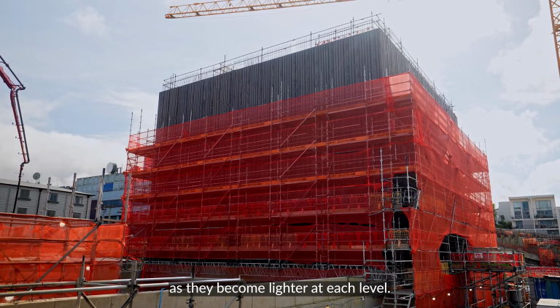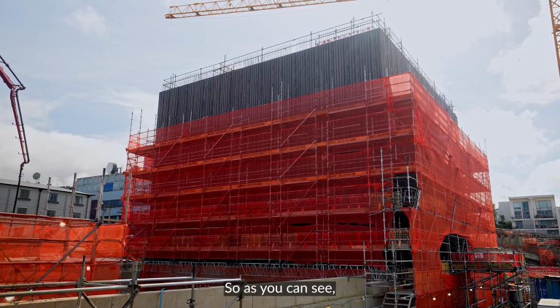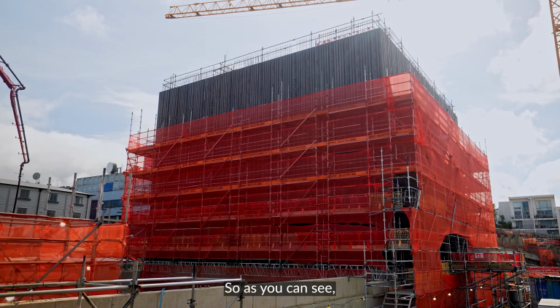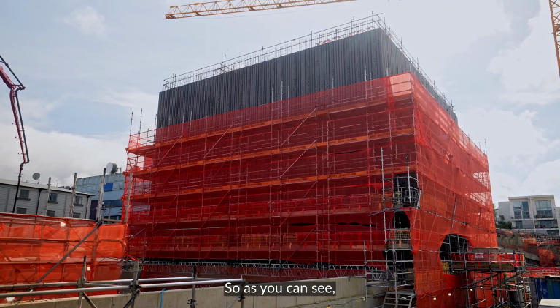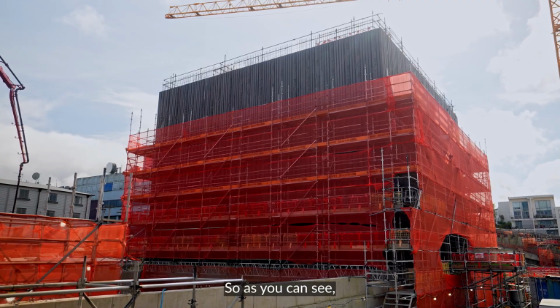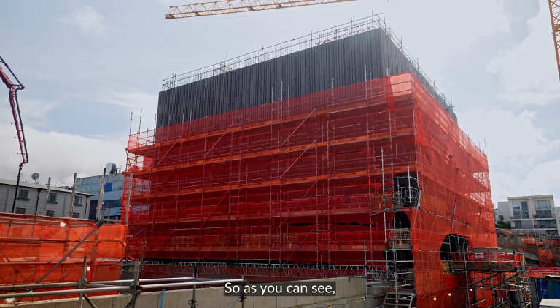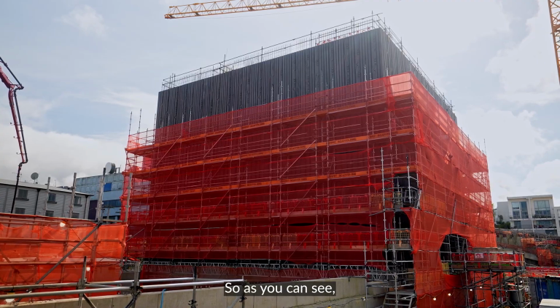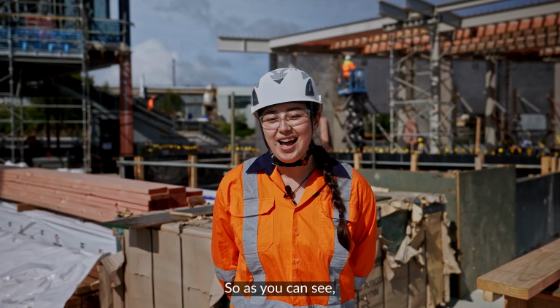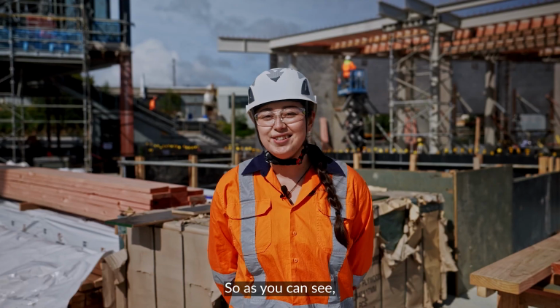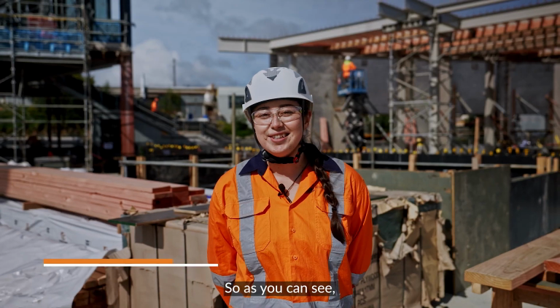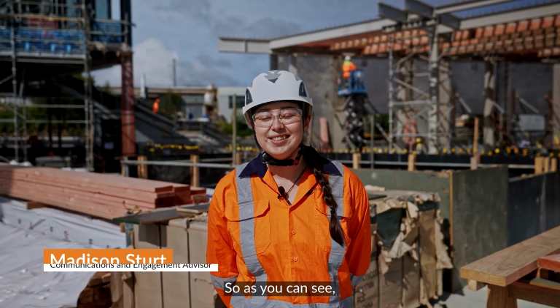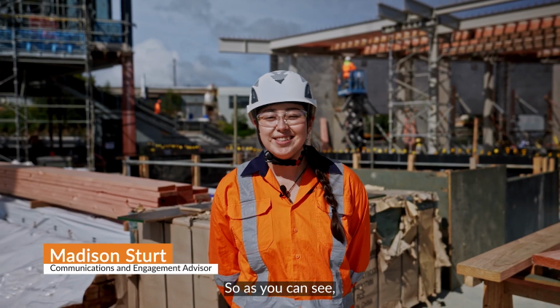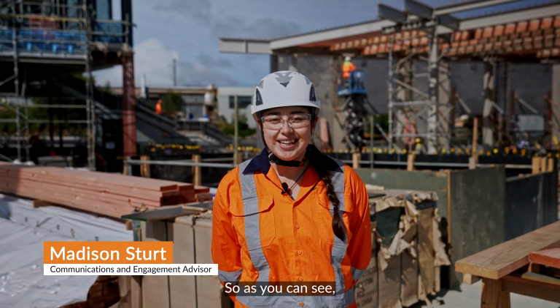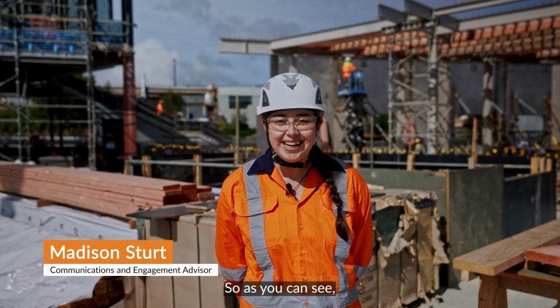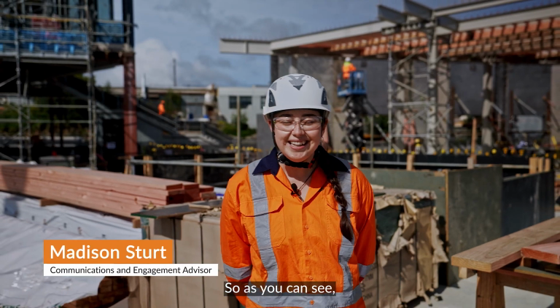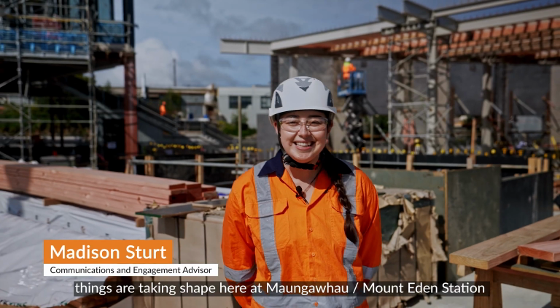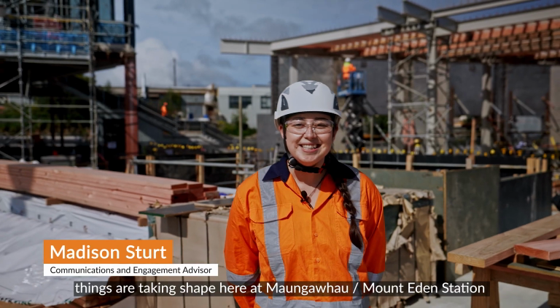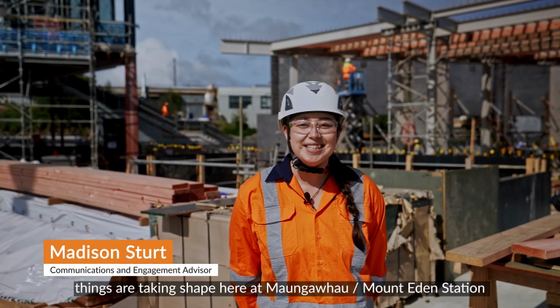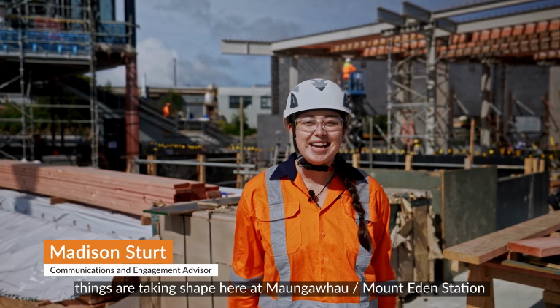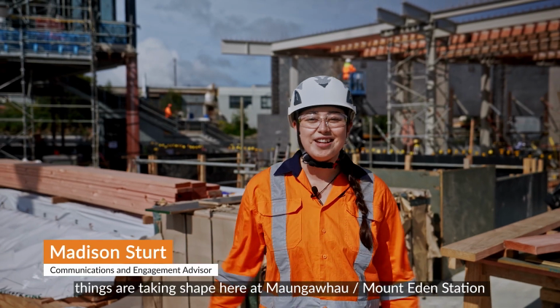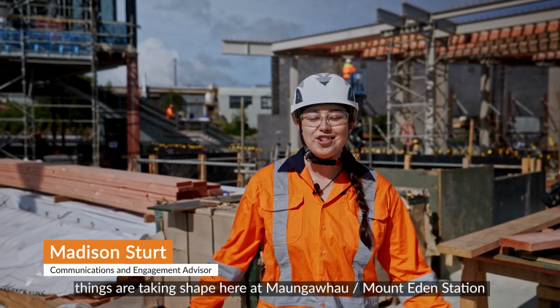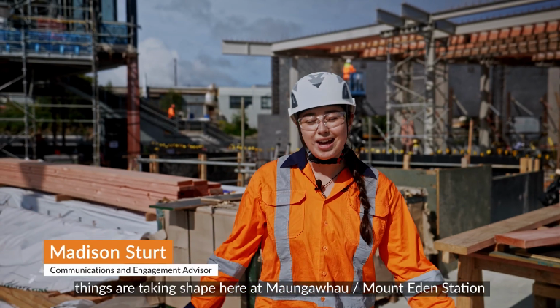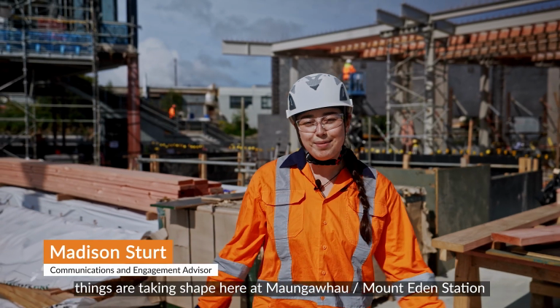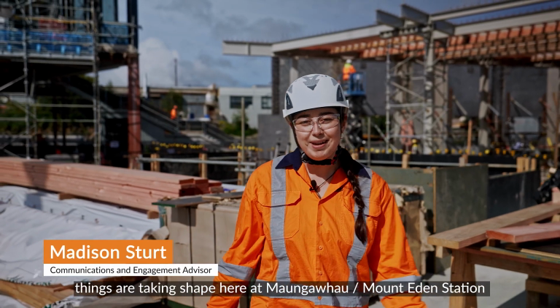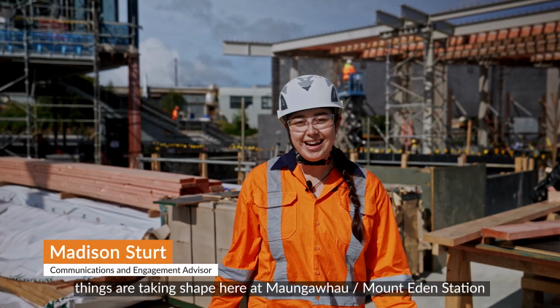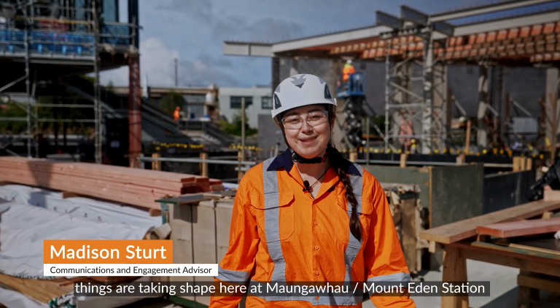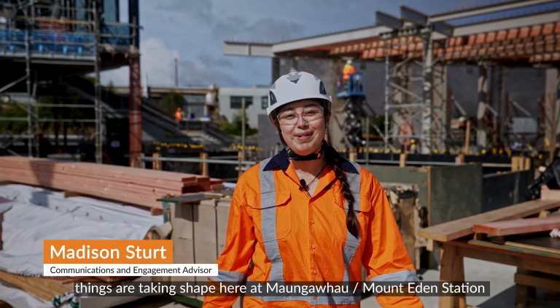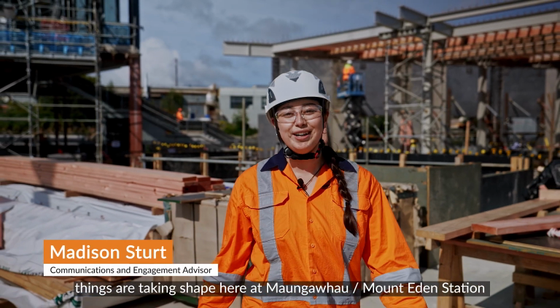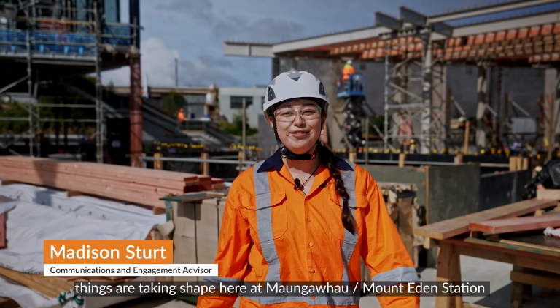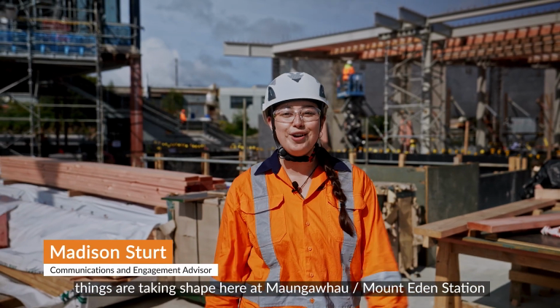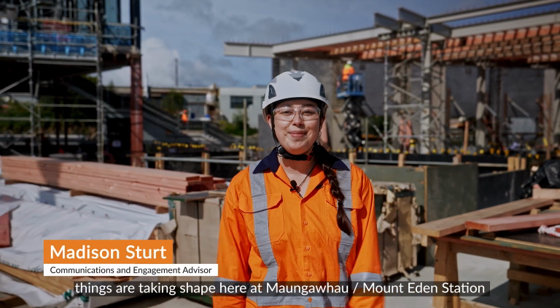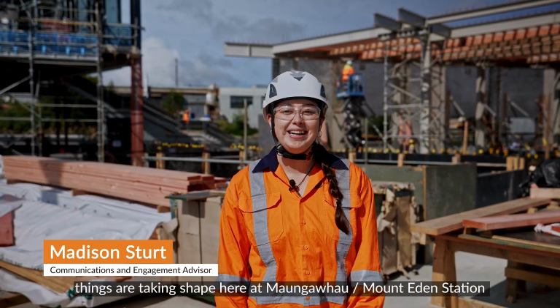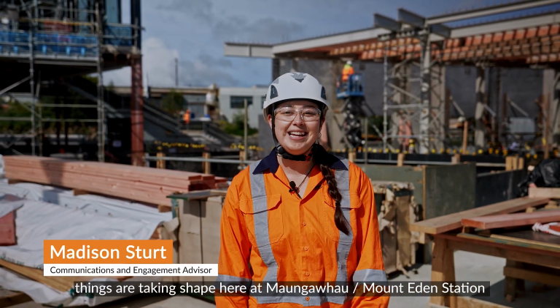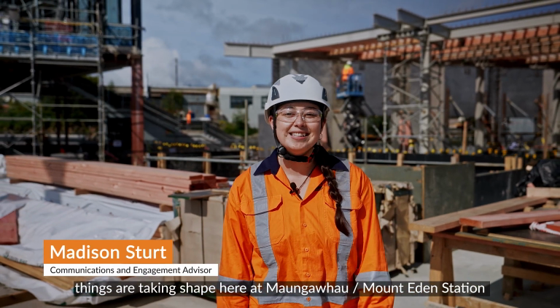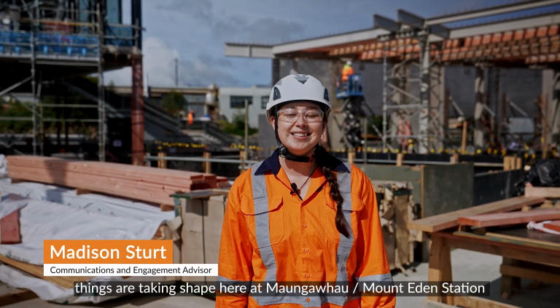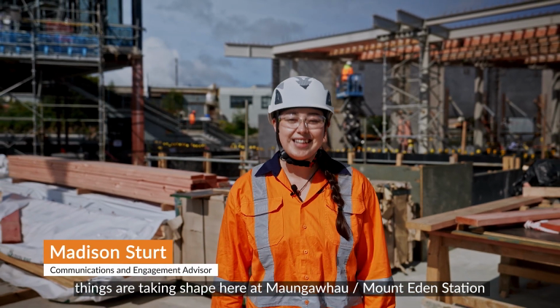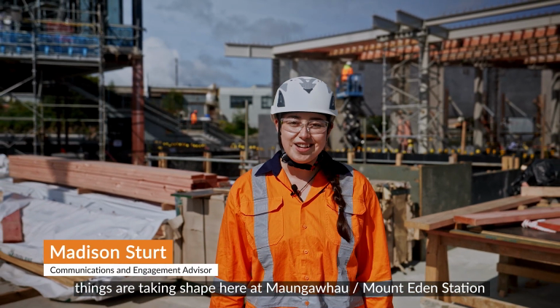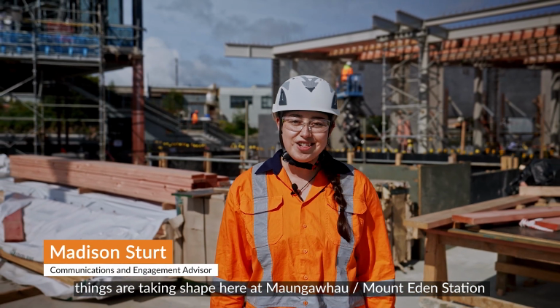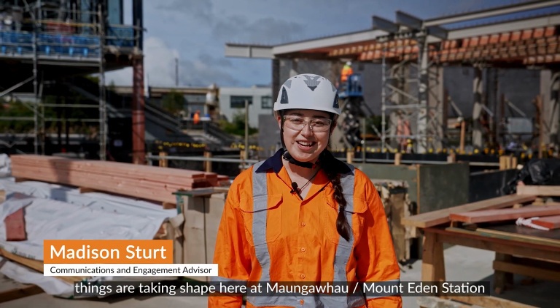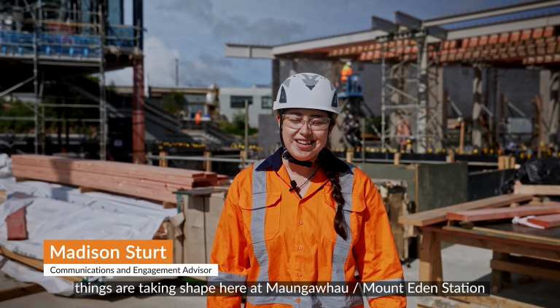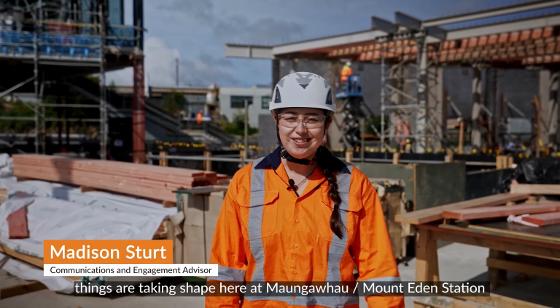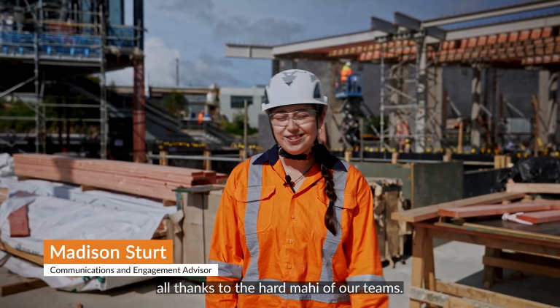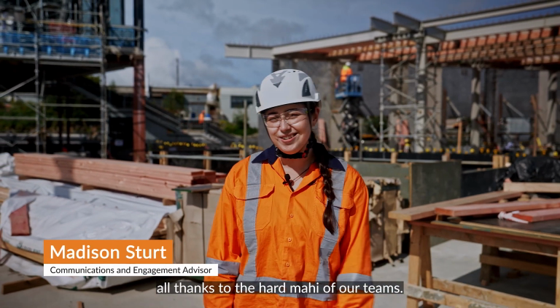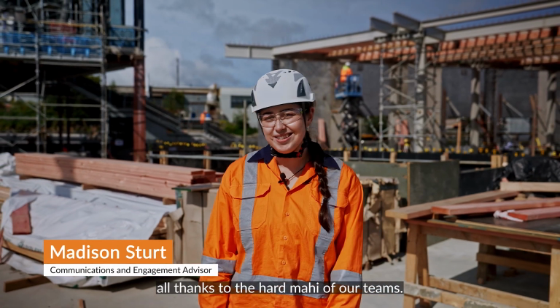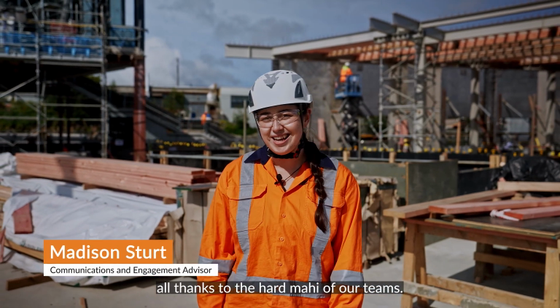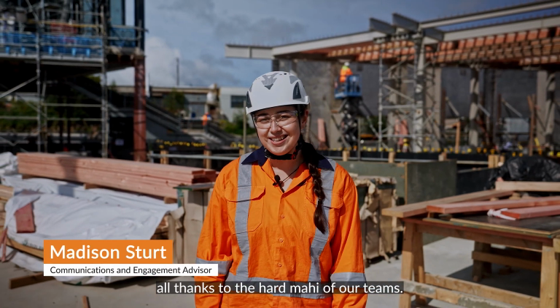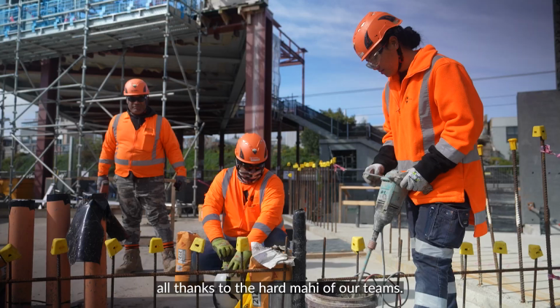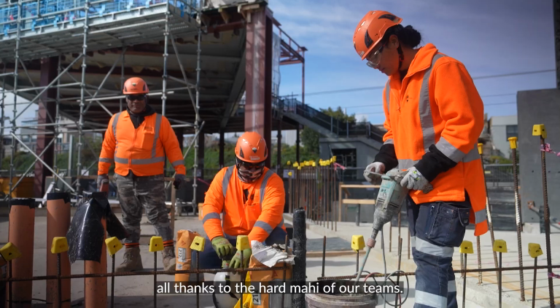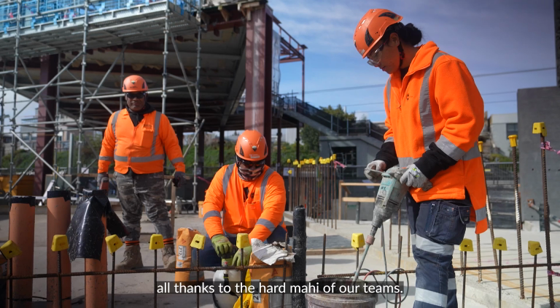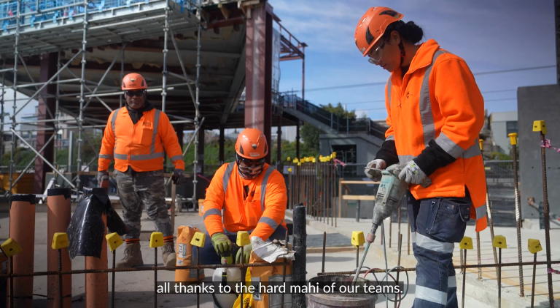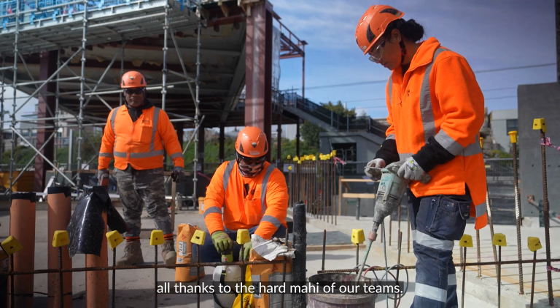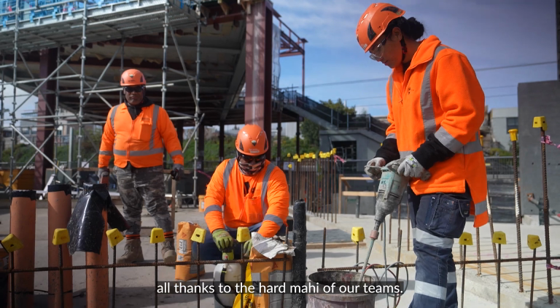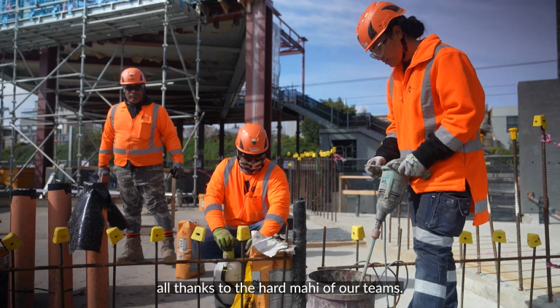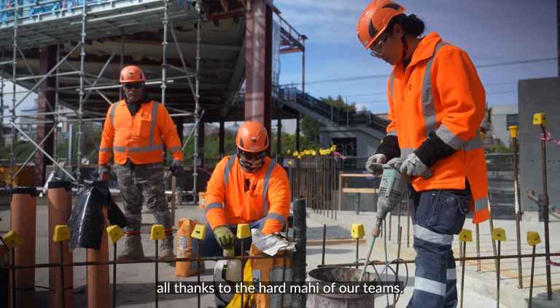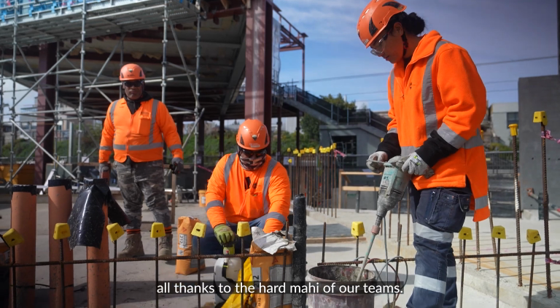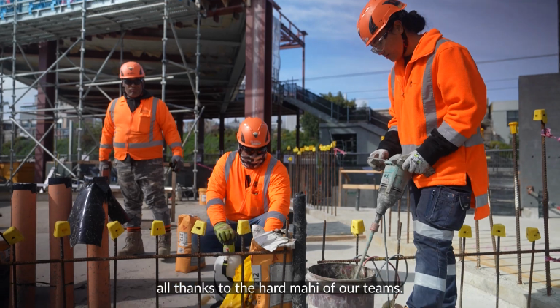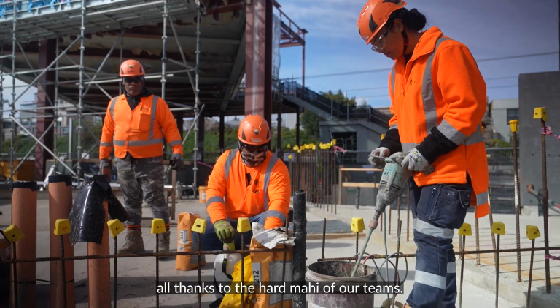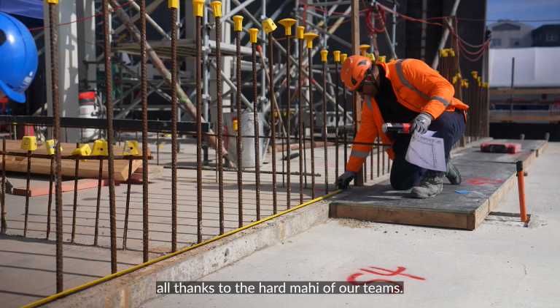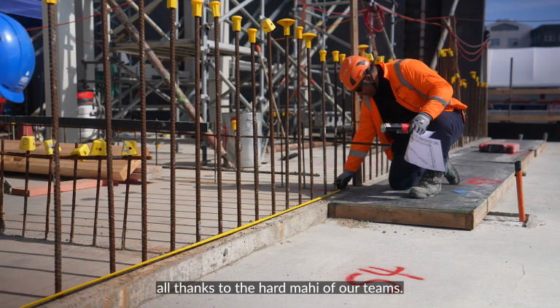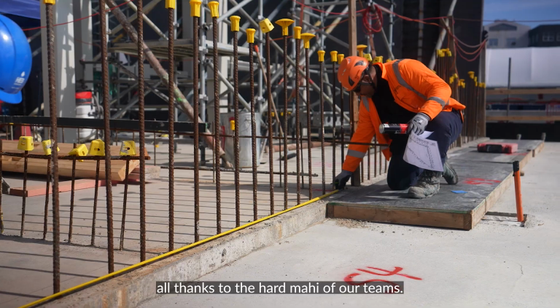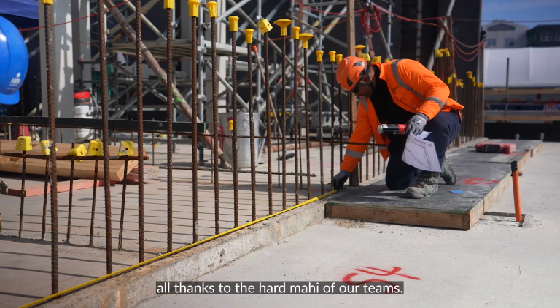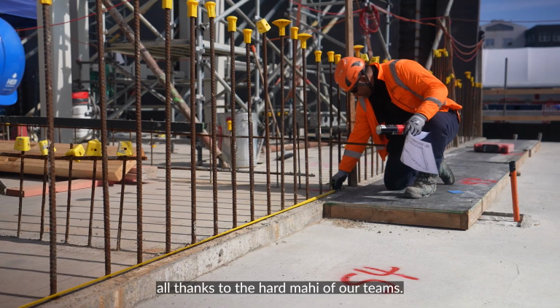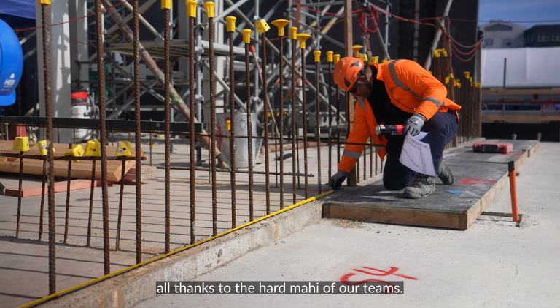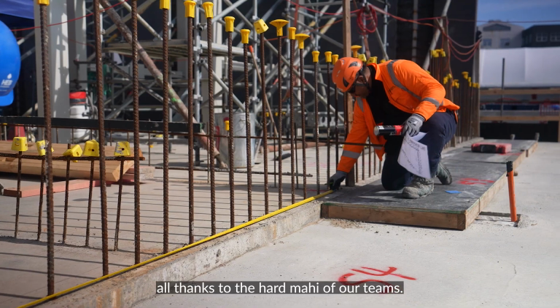As you can see, things are taking shape here at Maungawhau Mount Eden station, all thanks to the hard mahi of our teams.